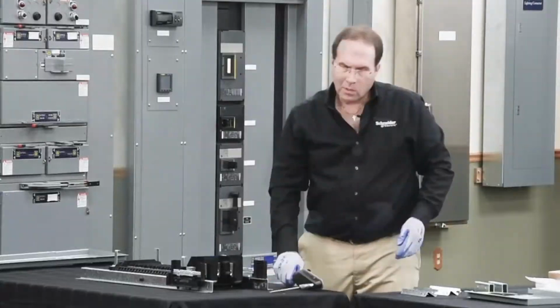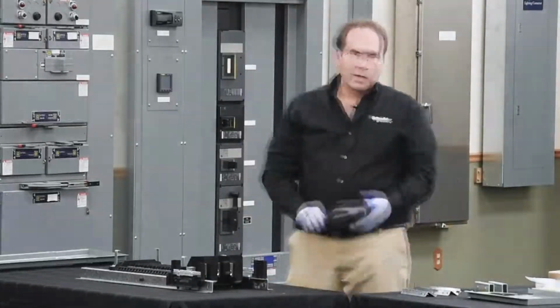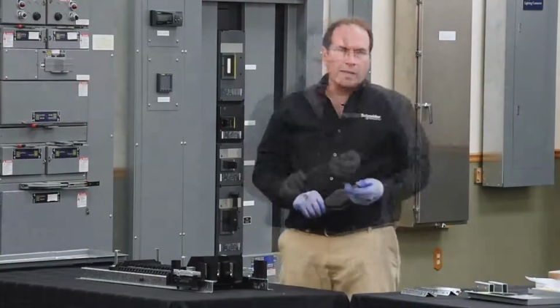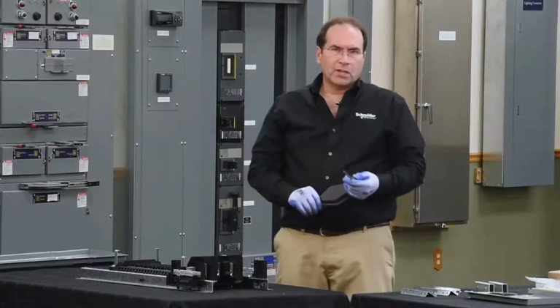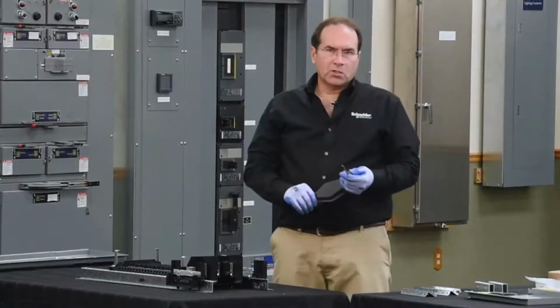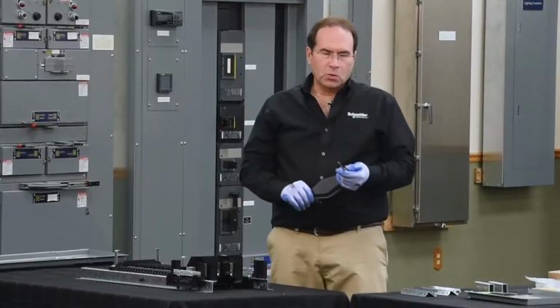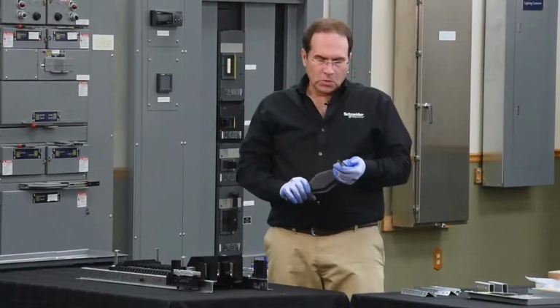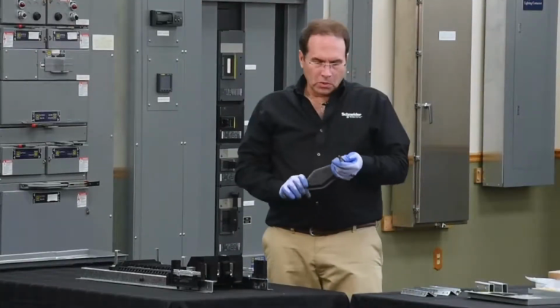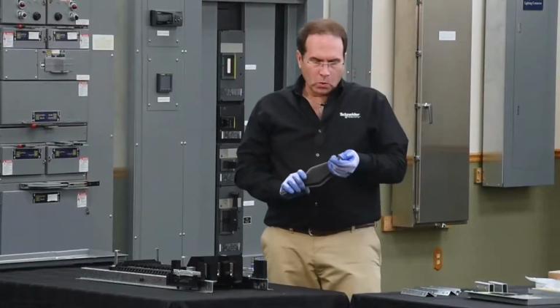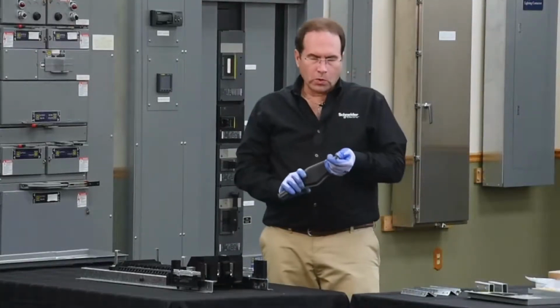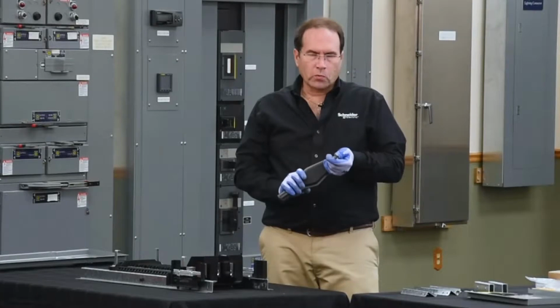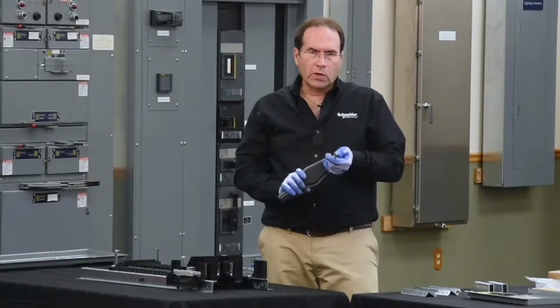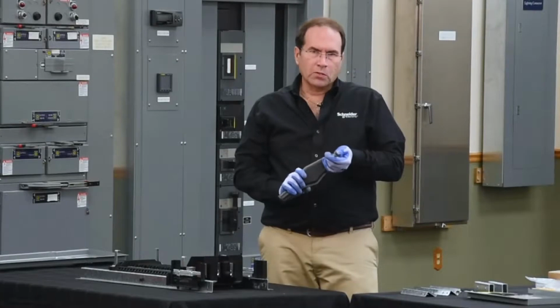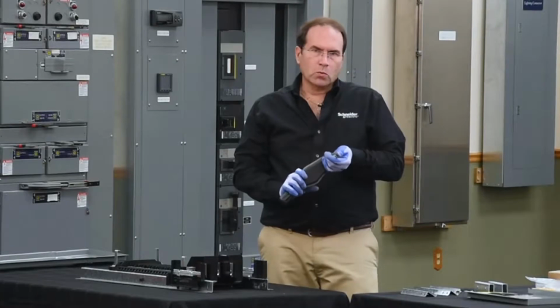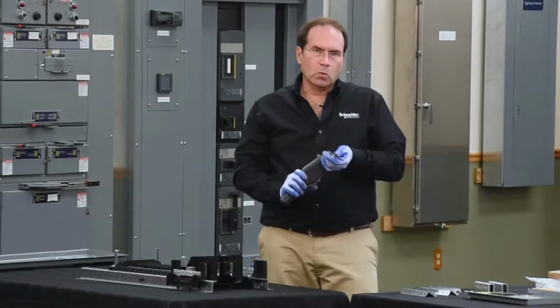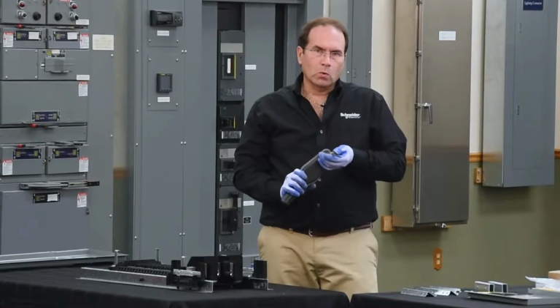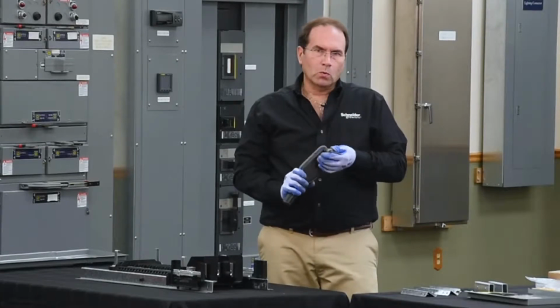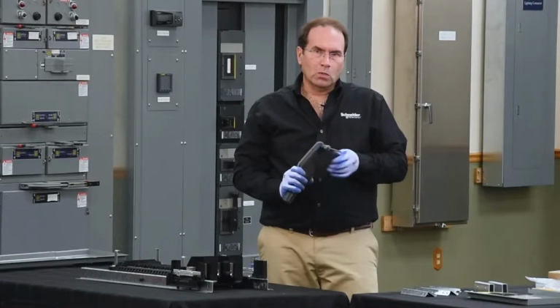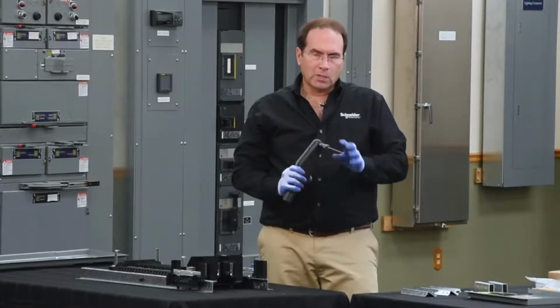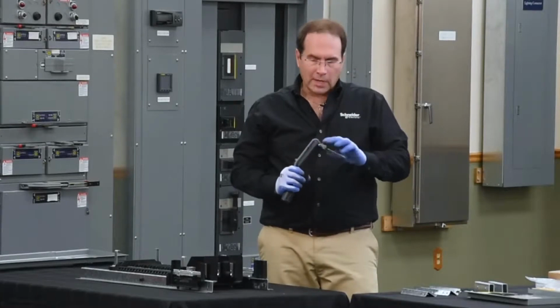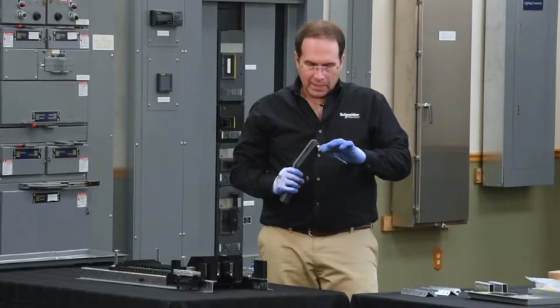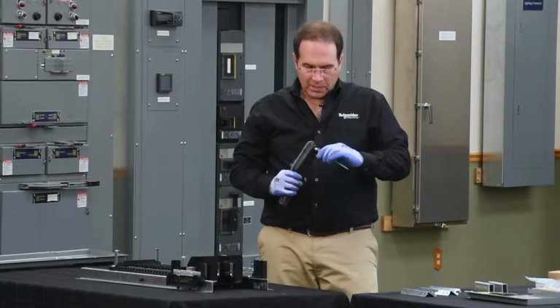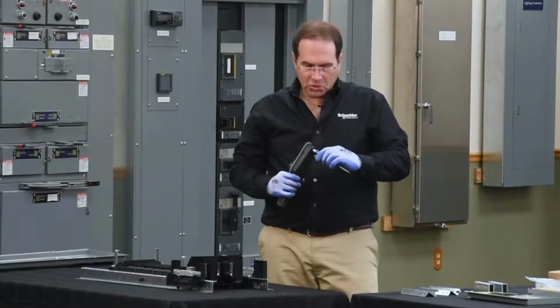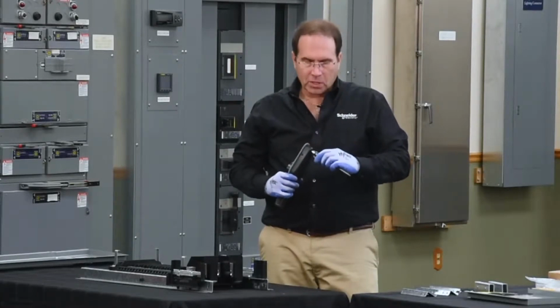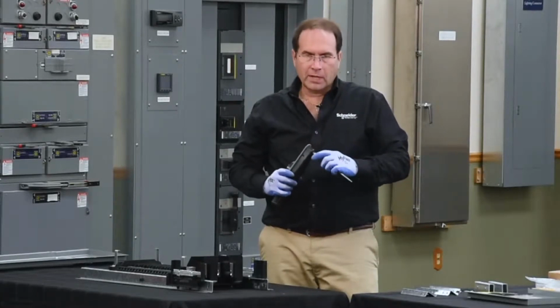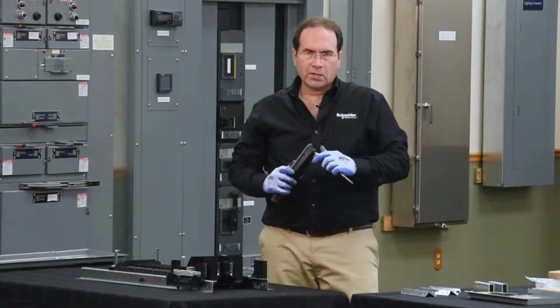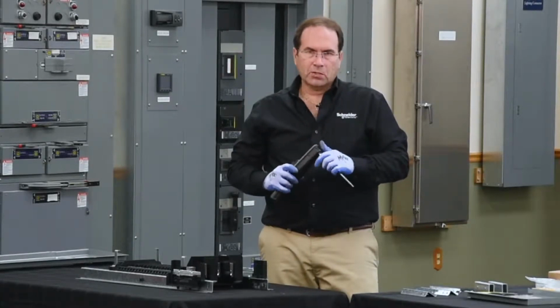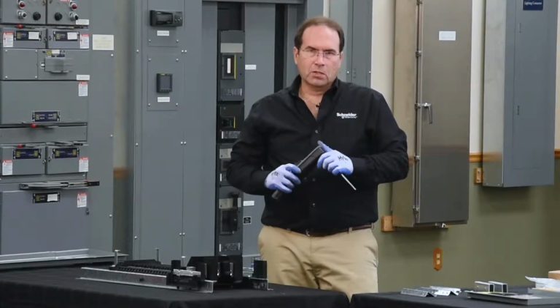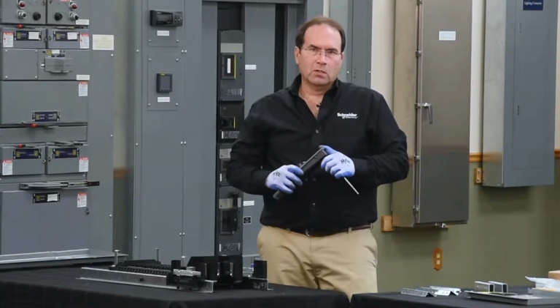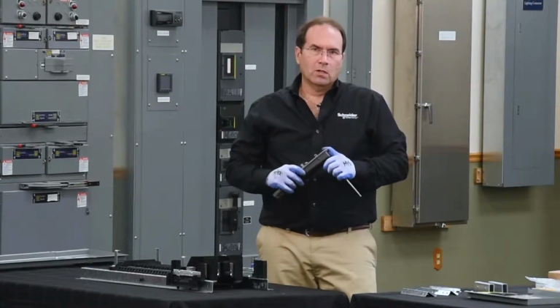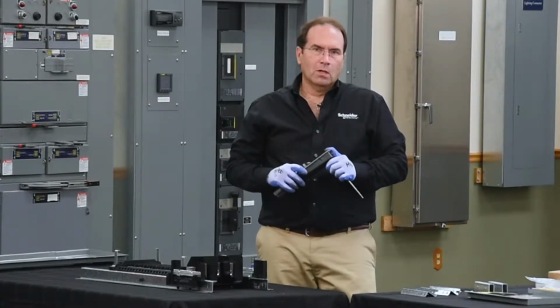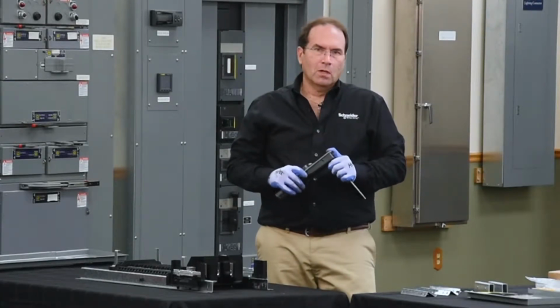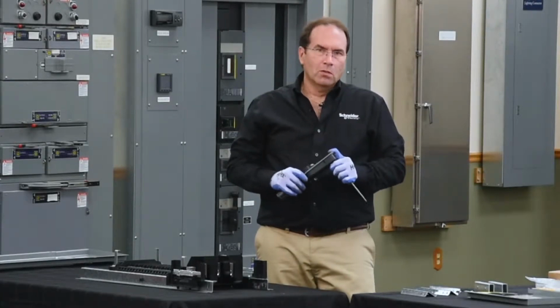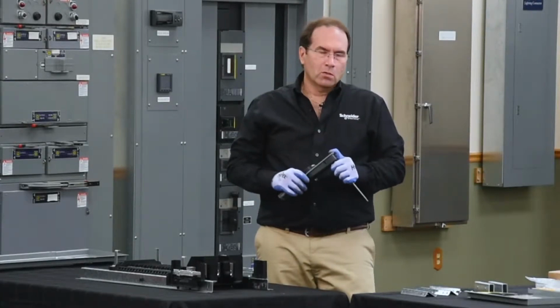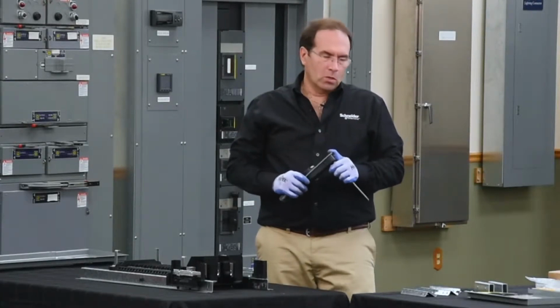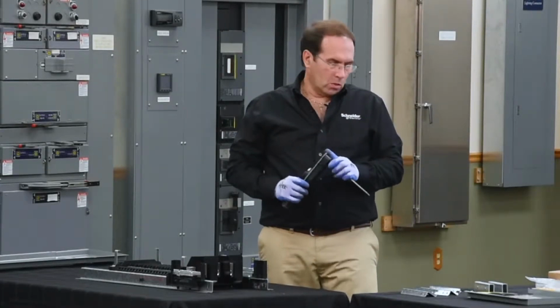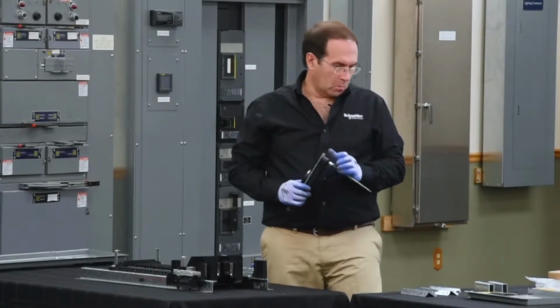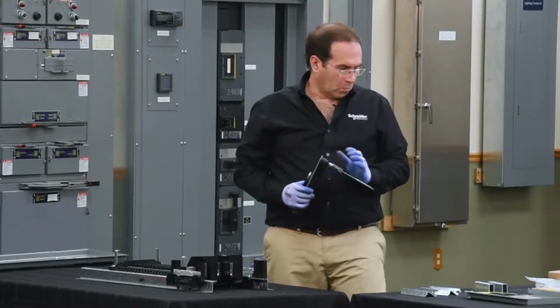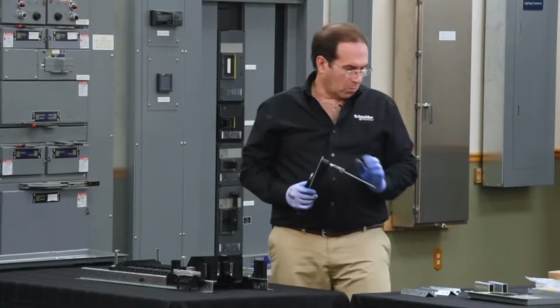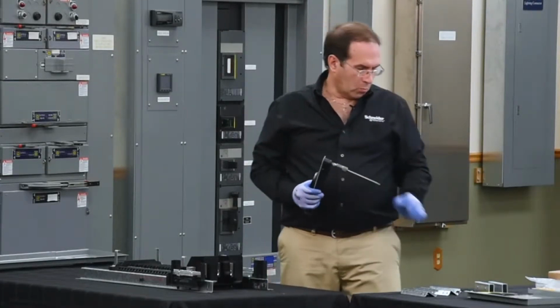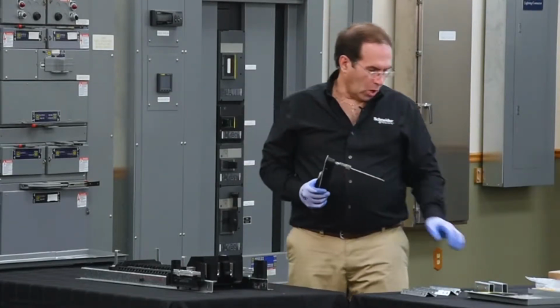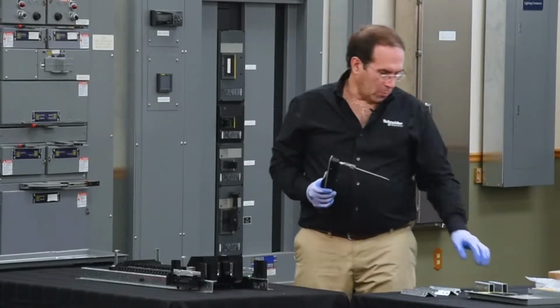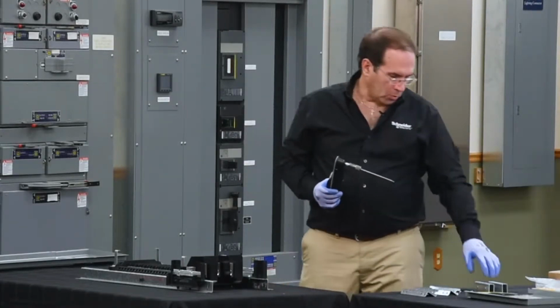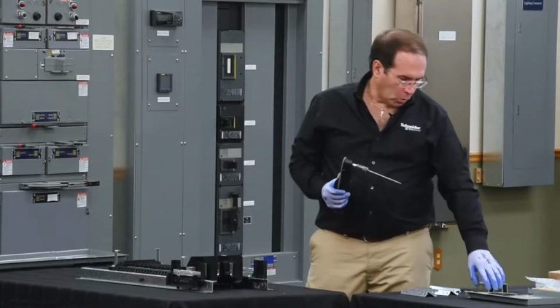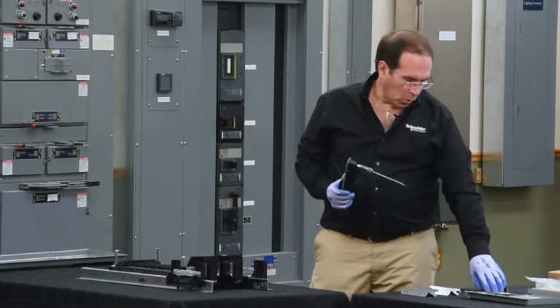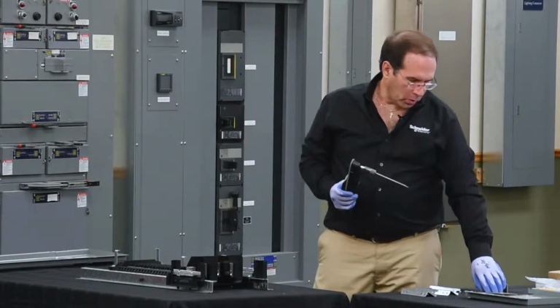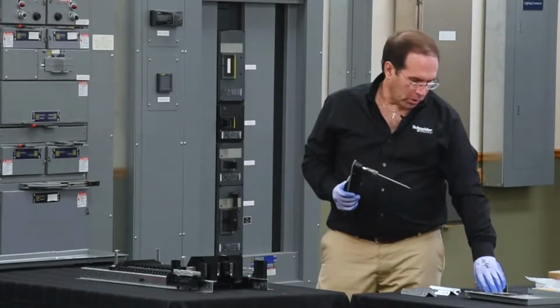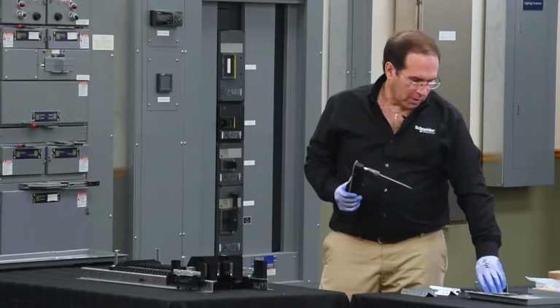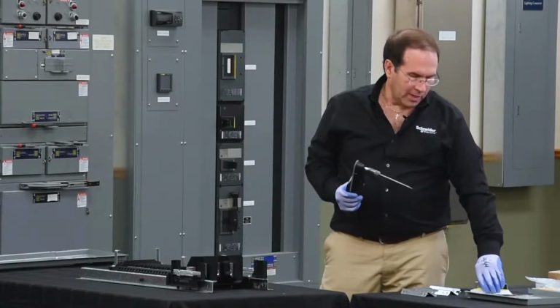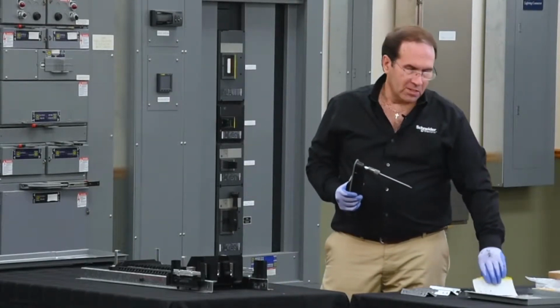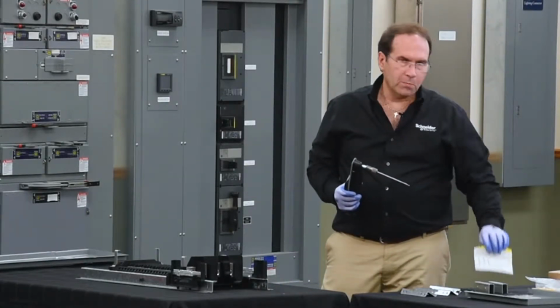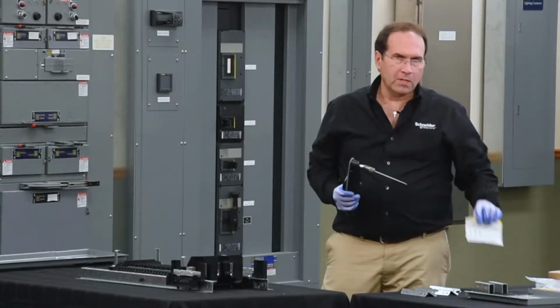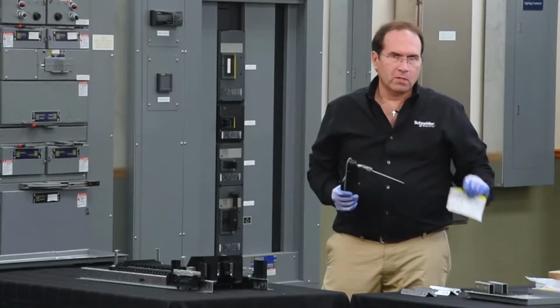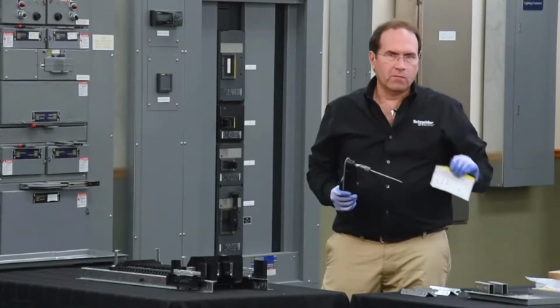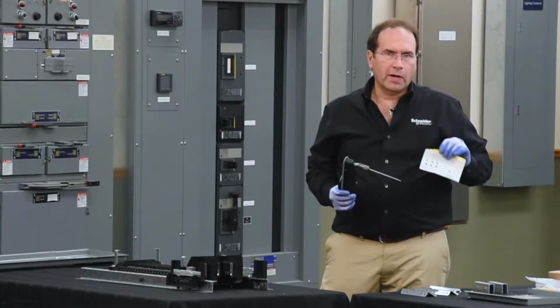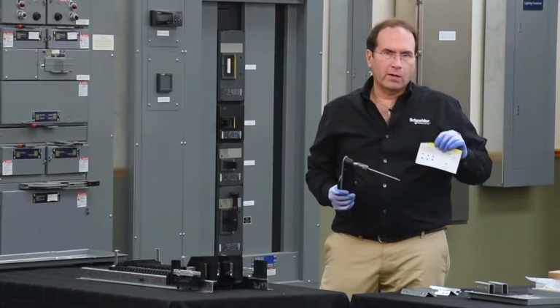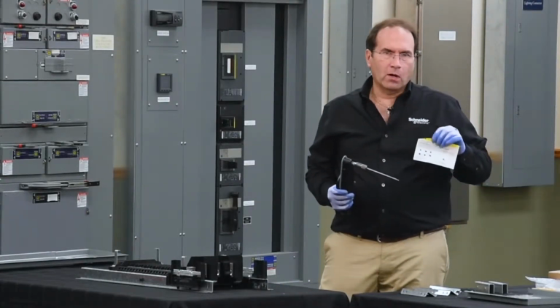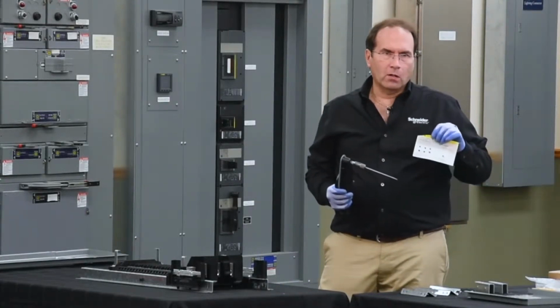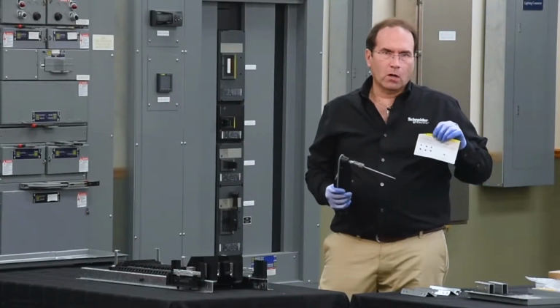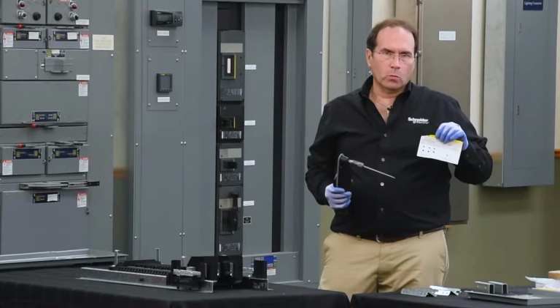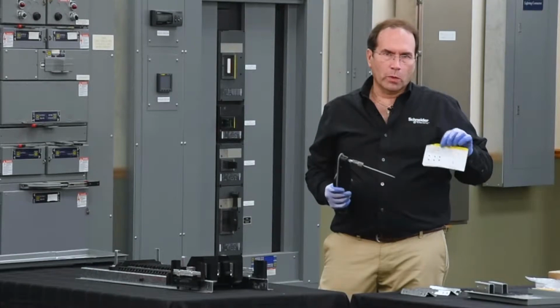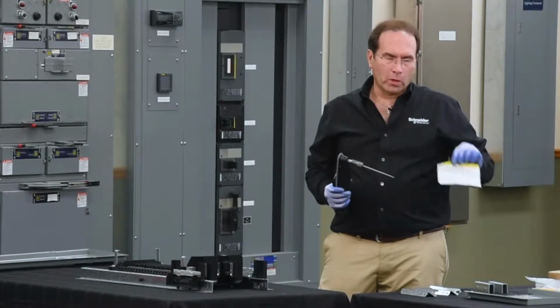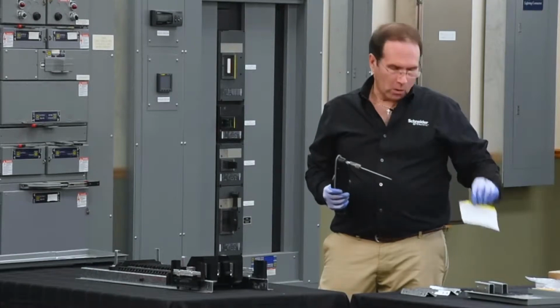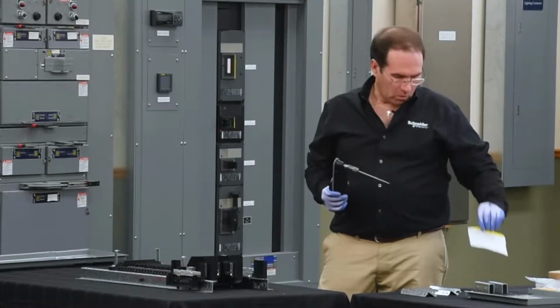Next, using a torque wrench, we'll tighten each connection to the proper torque as specified on the hardware card.